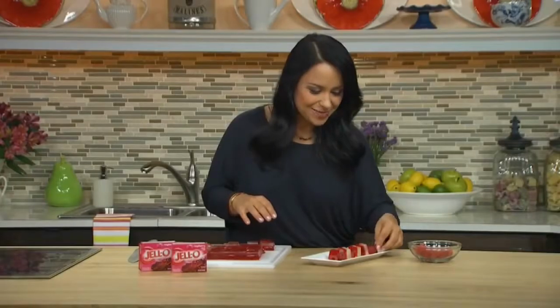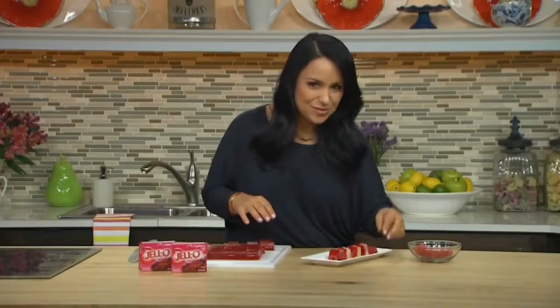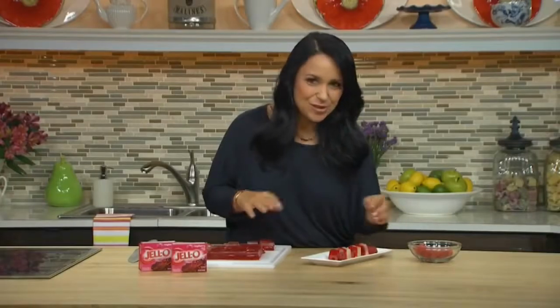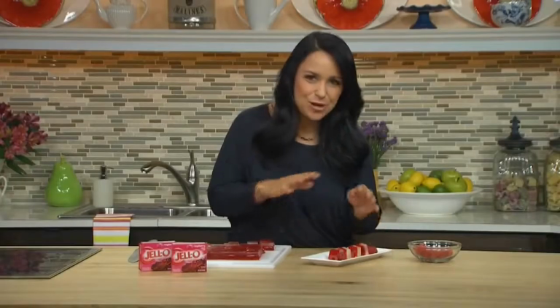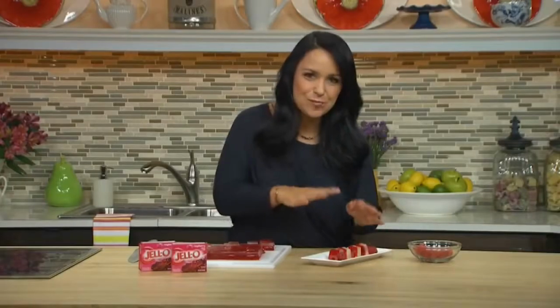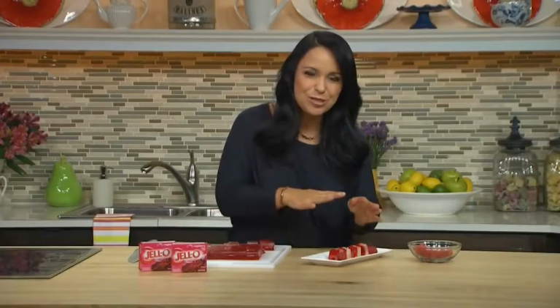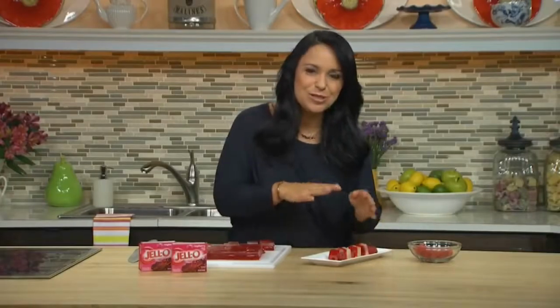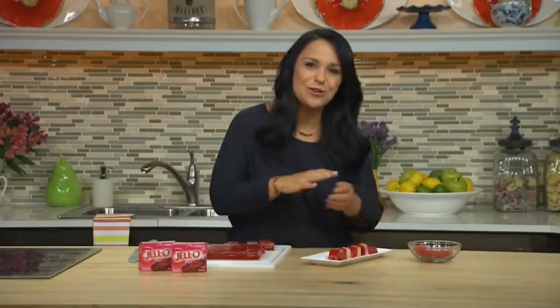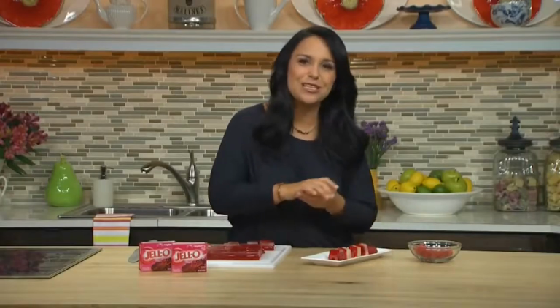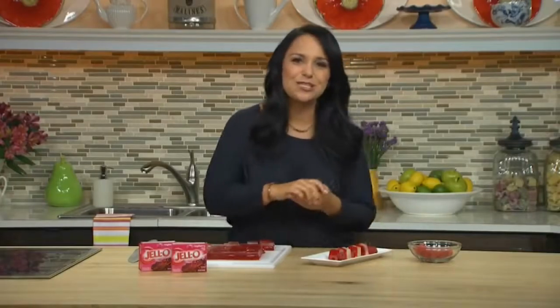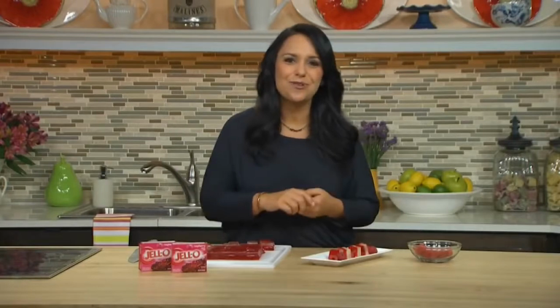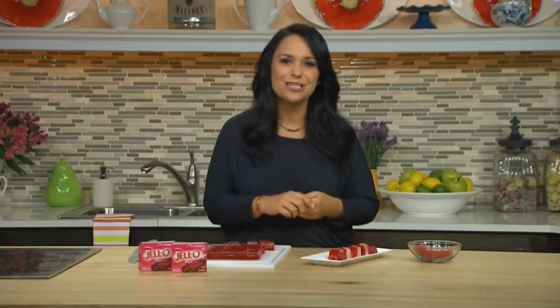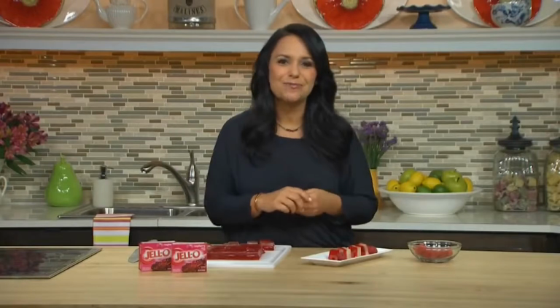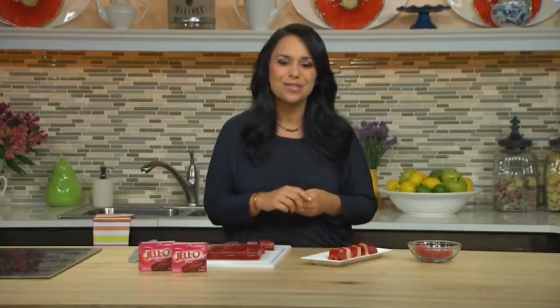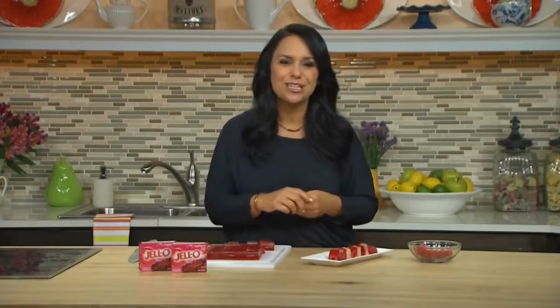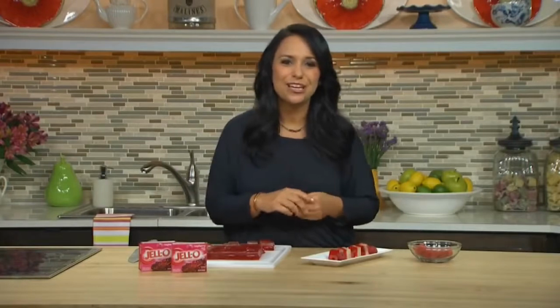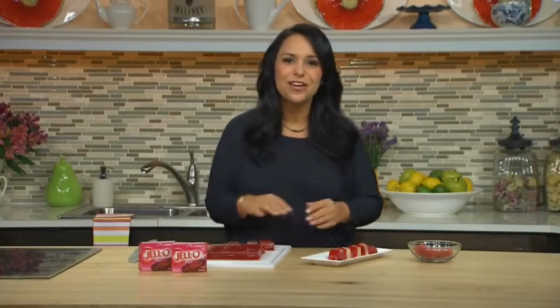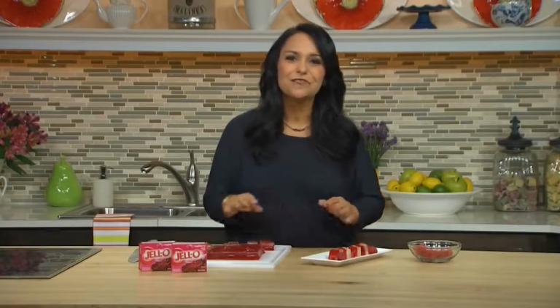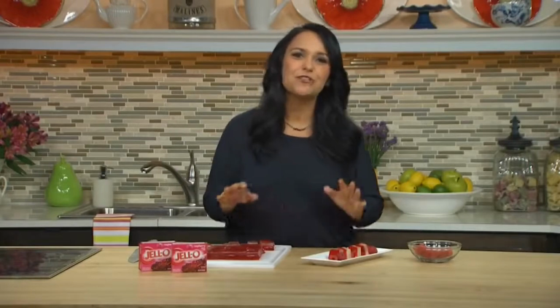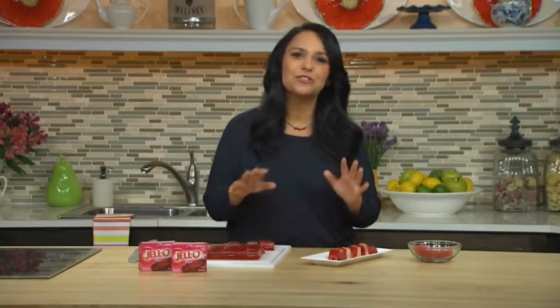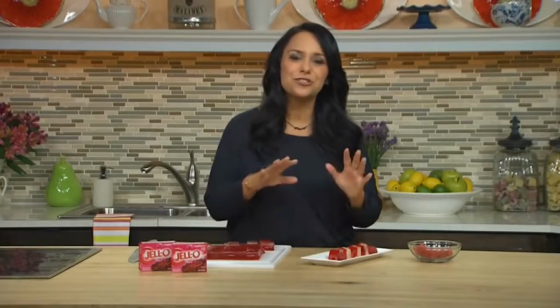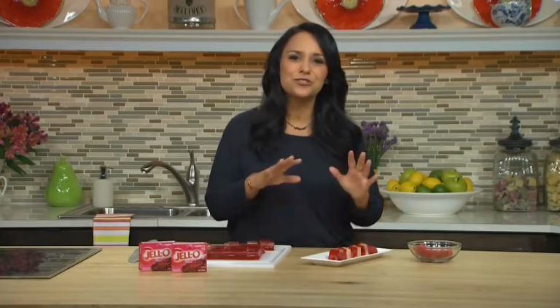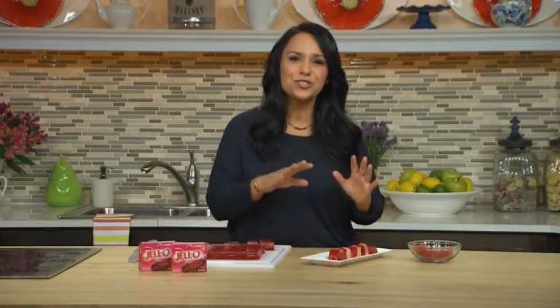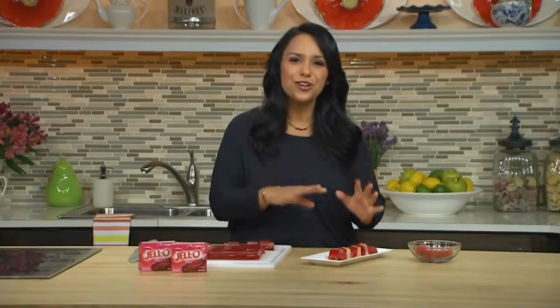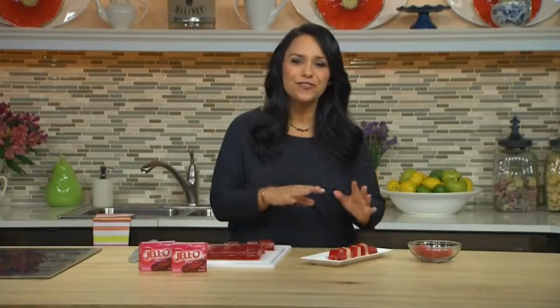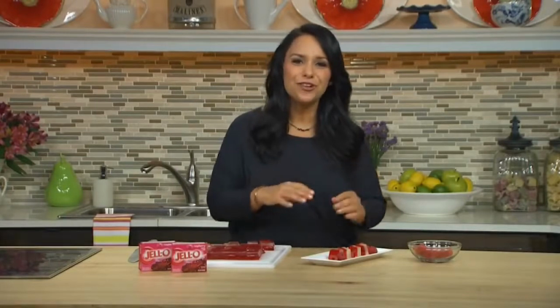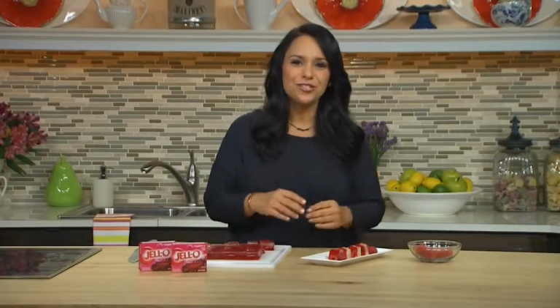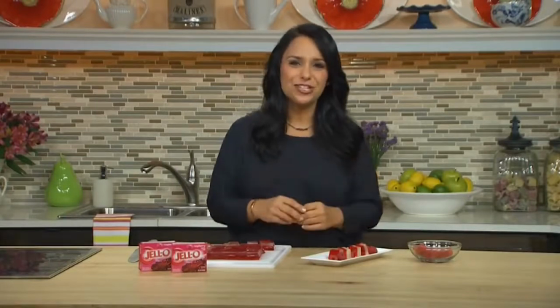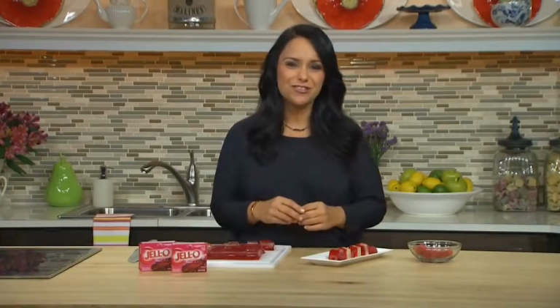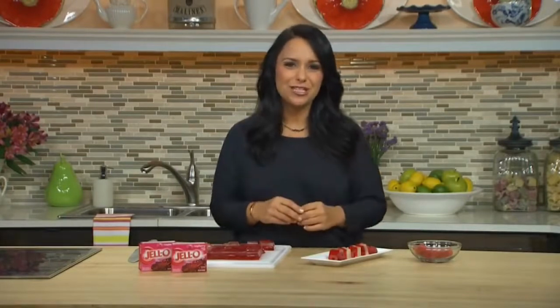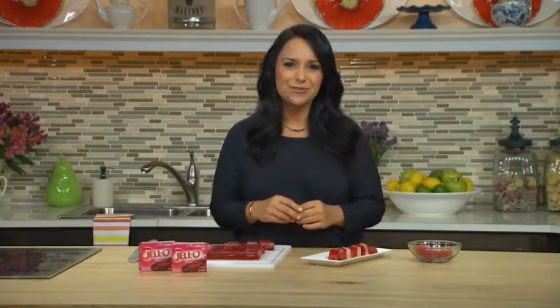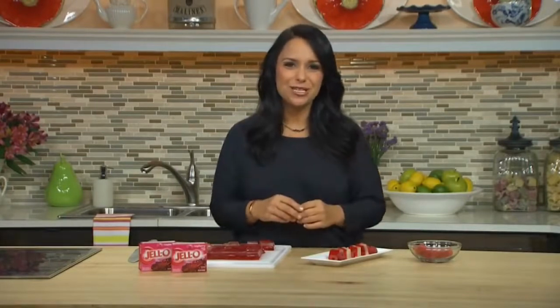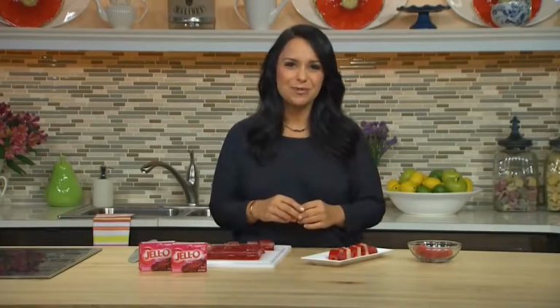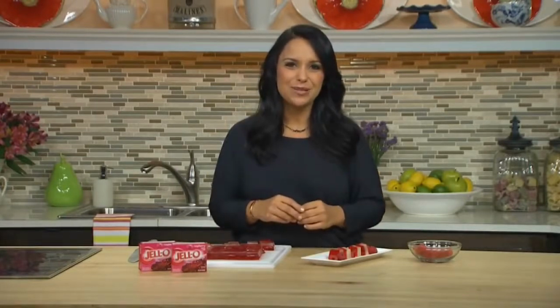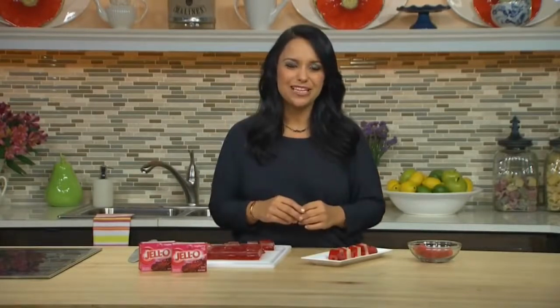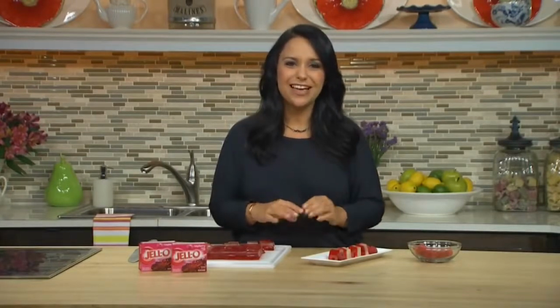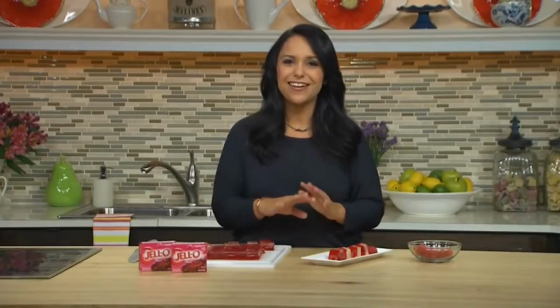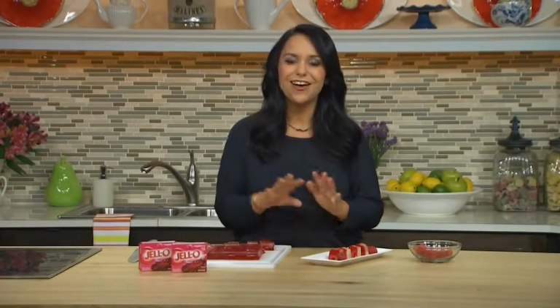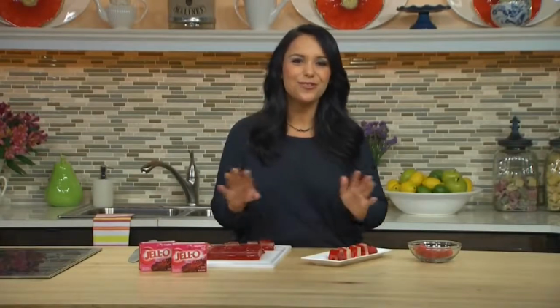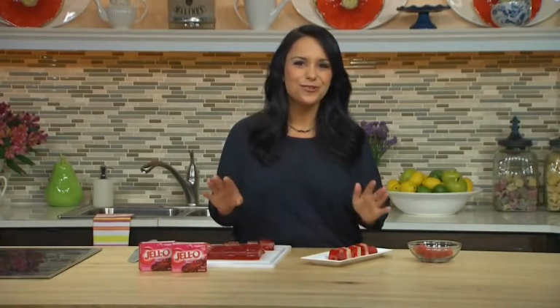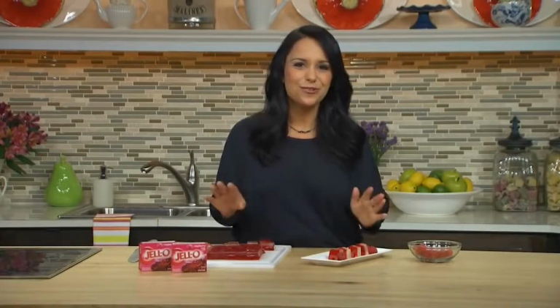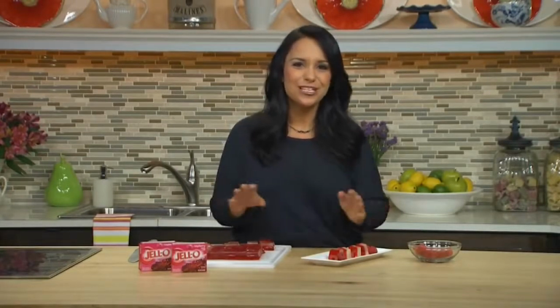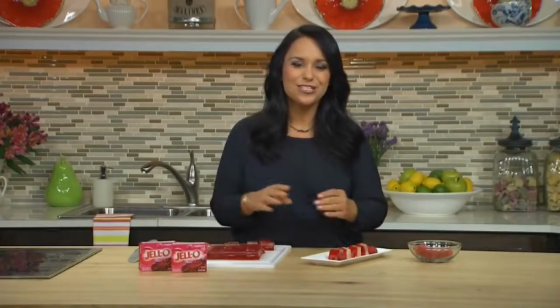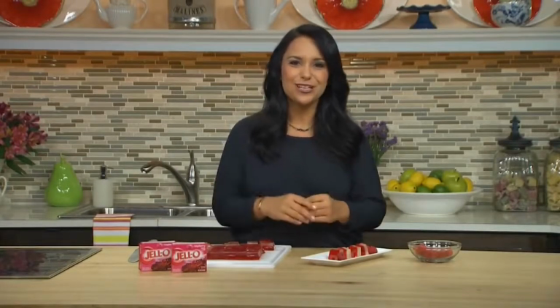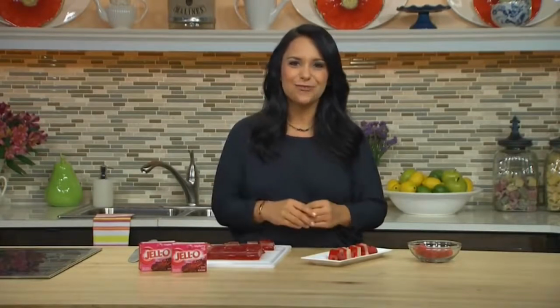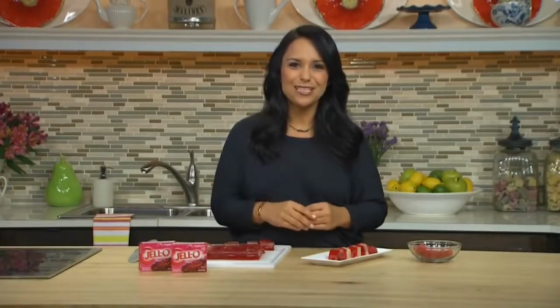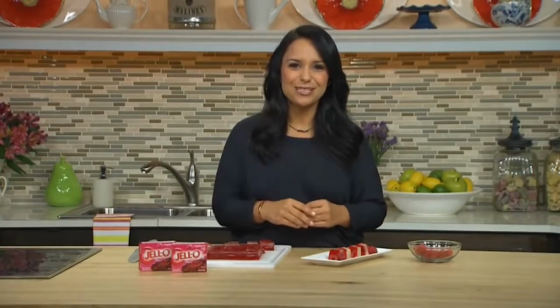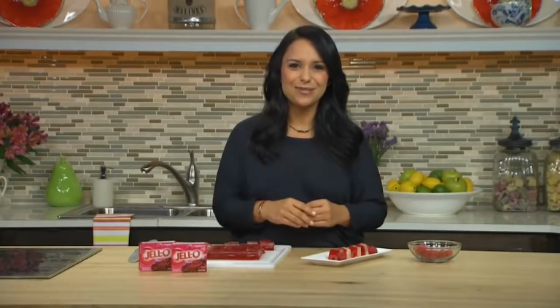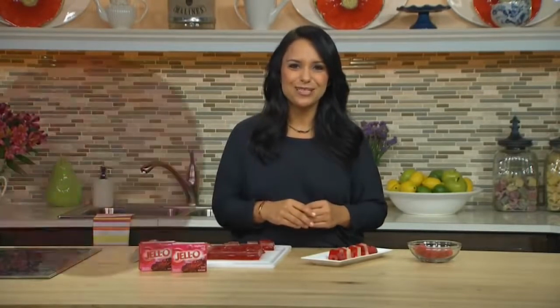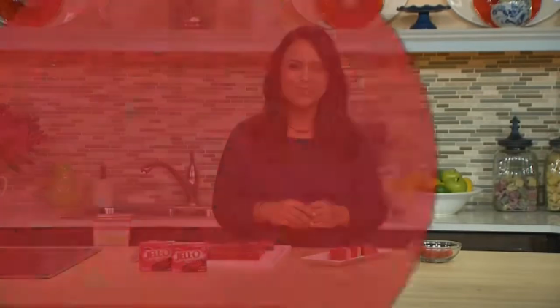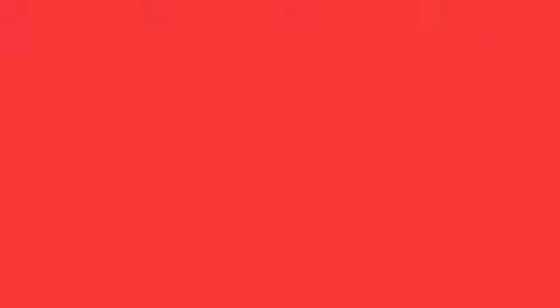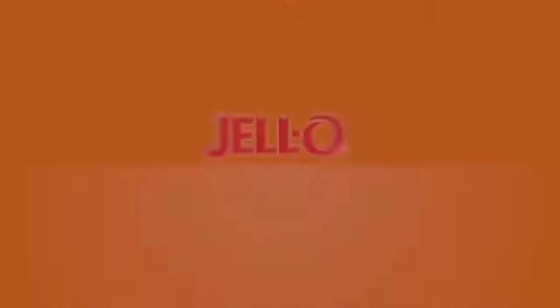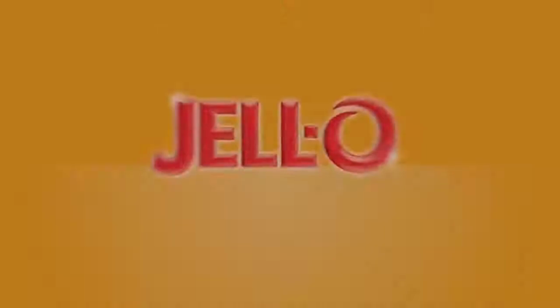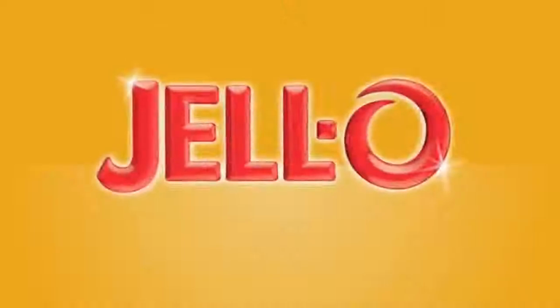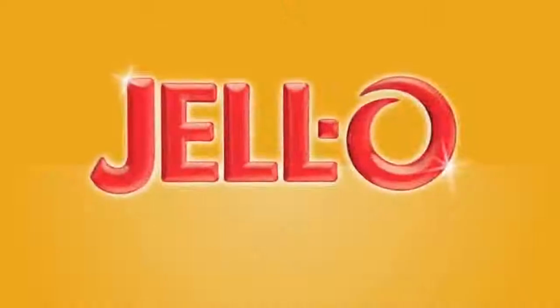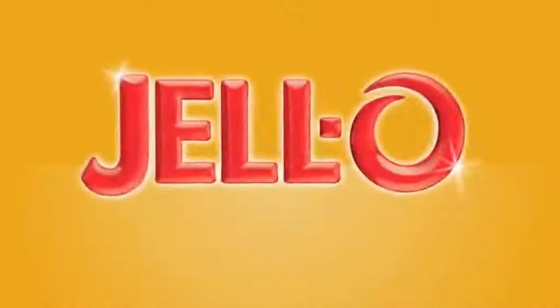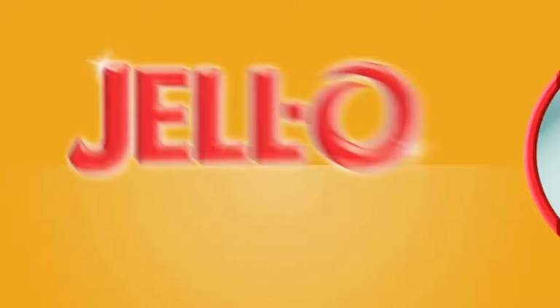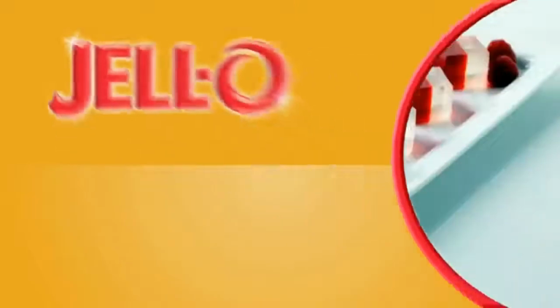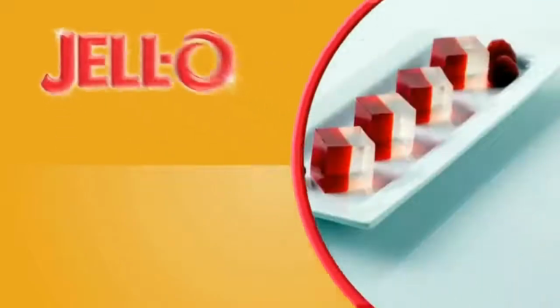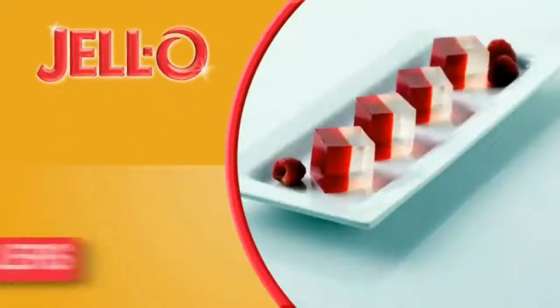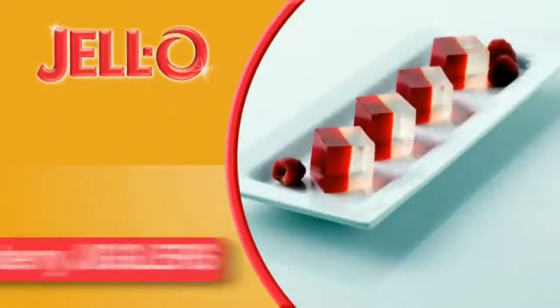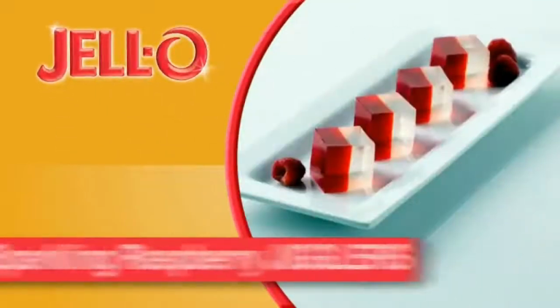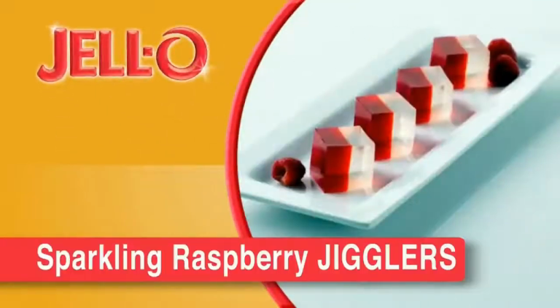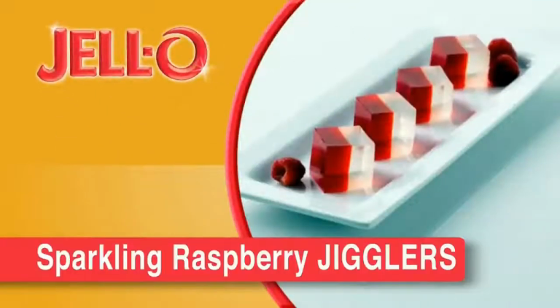I hope you enjoy this recipe. For a reduced sugar version of this recipe and other great Jell-O recipes, visit jello.com.